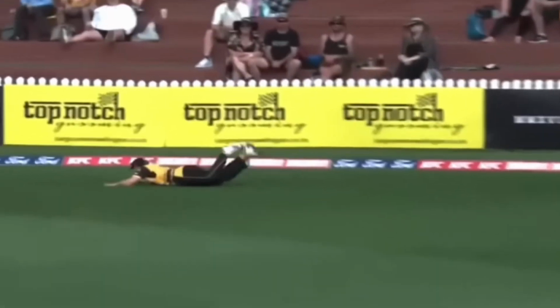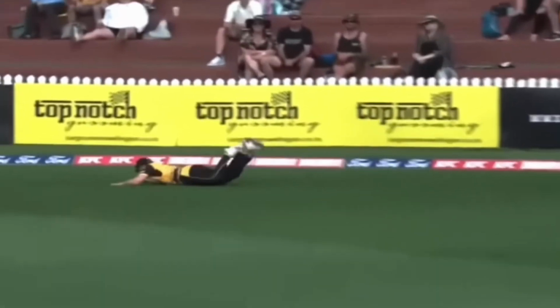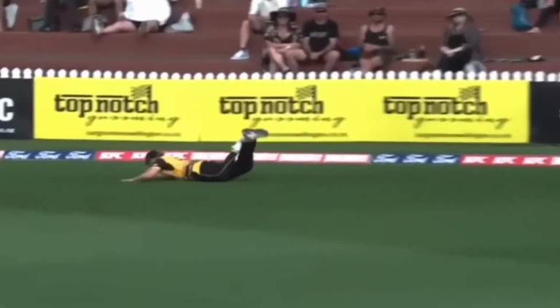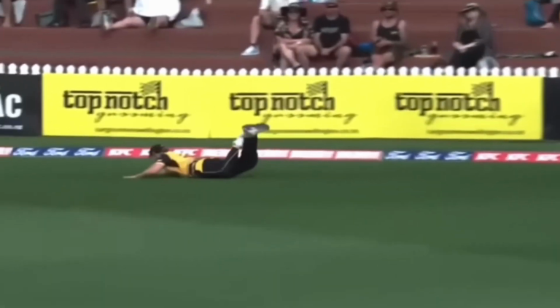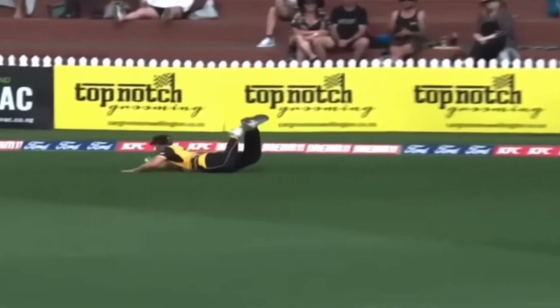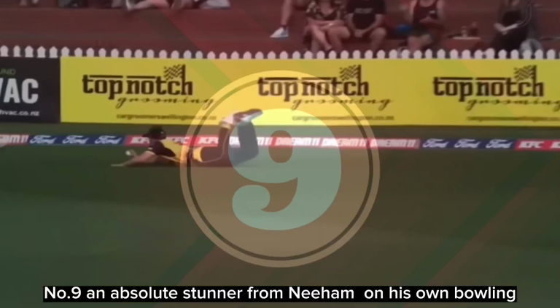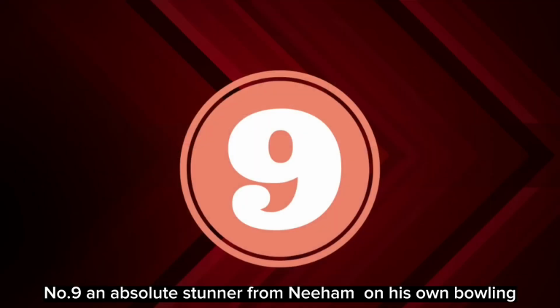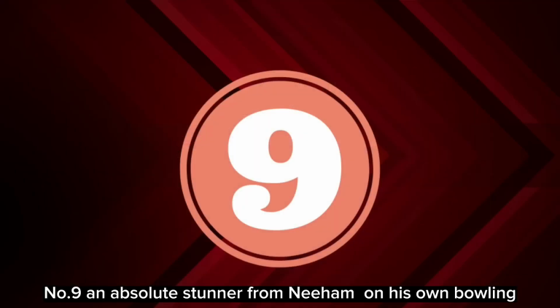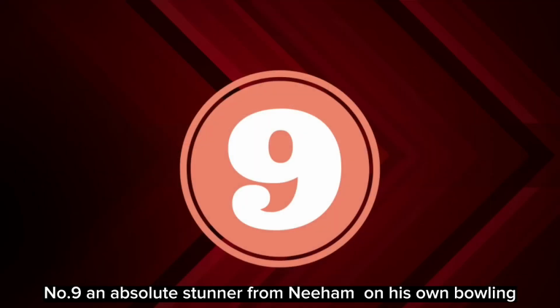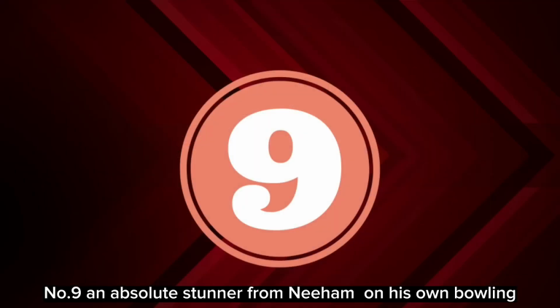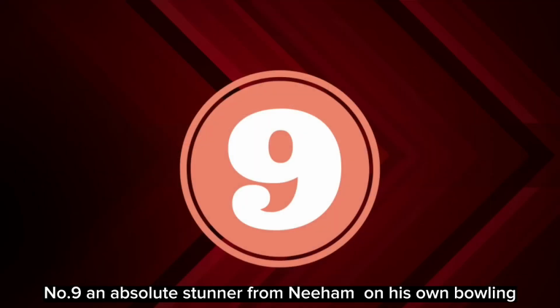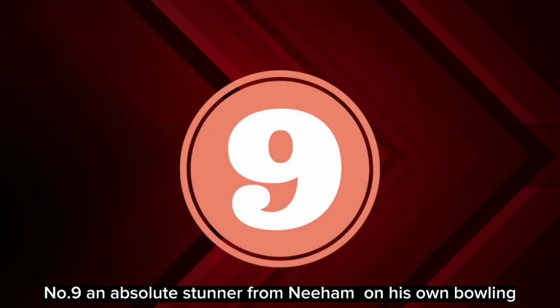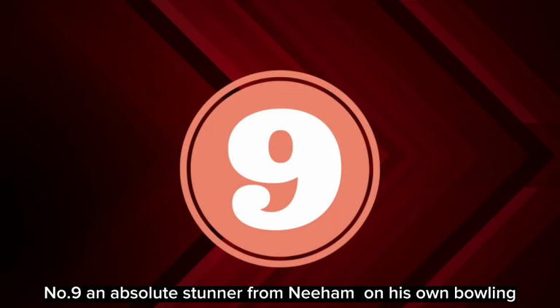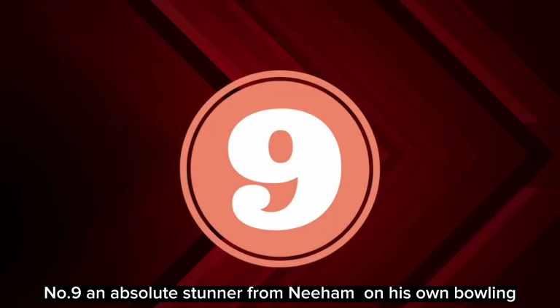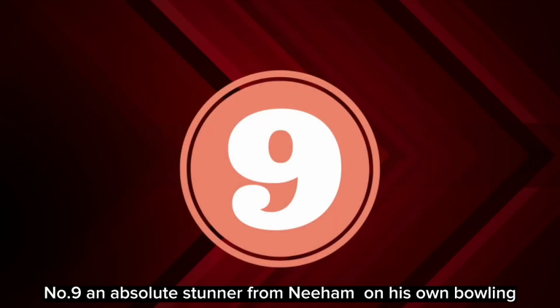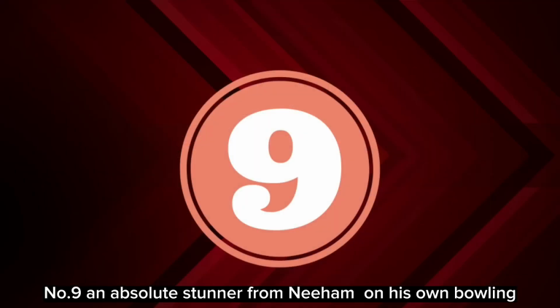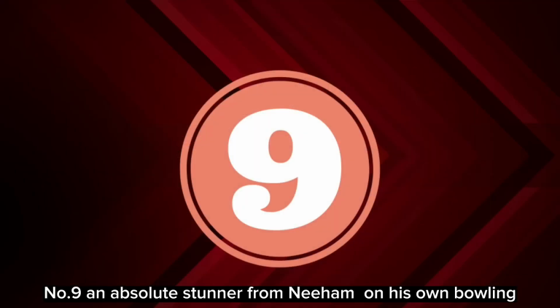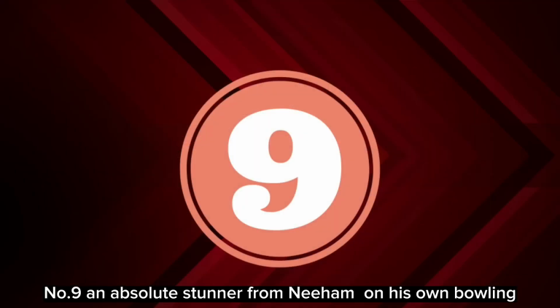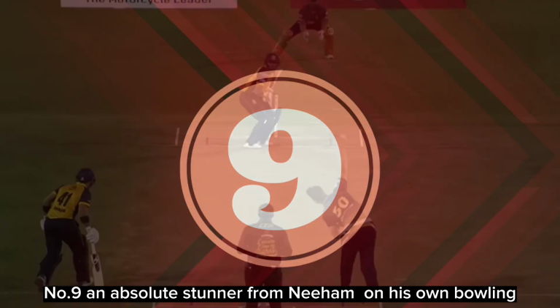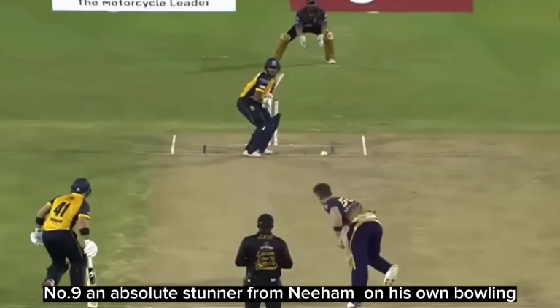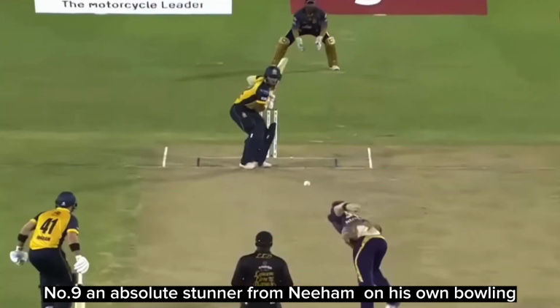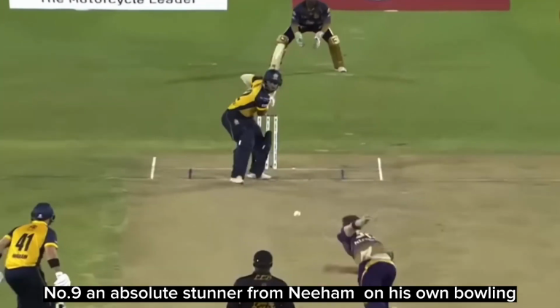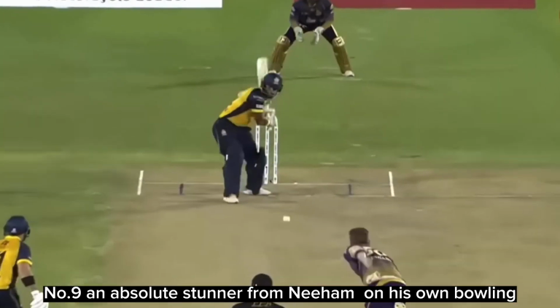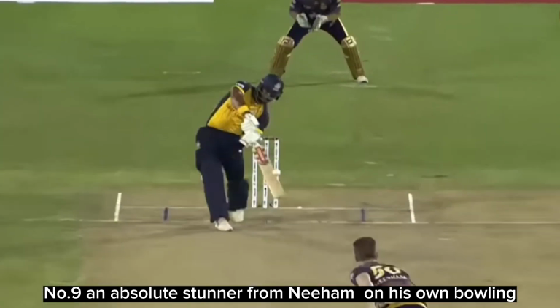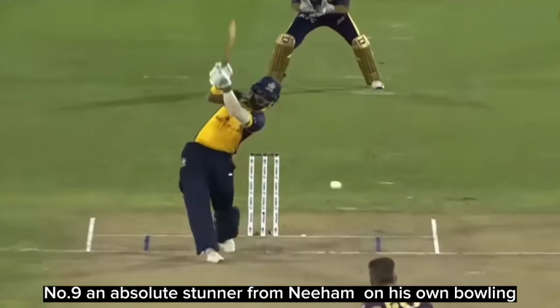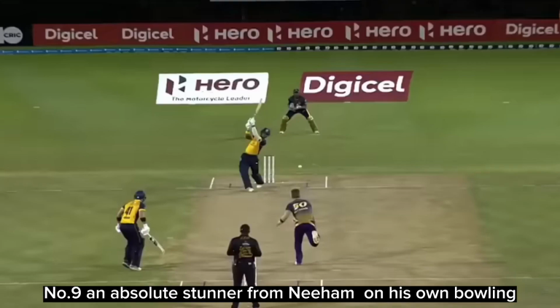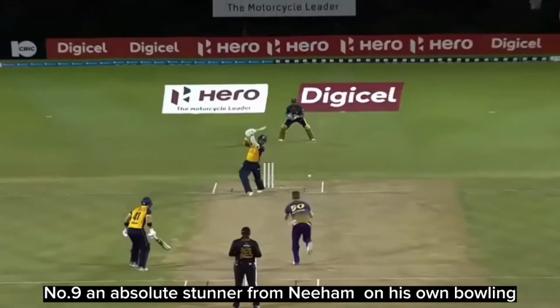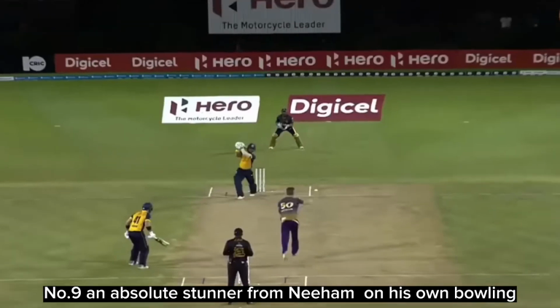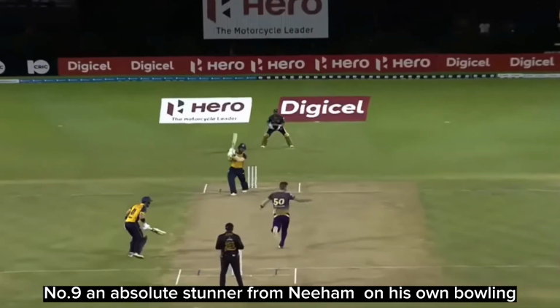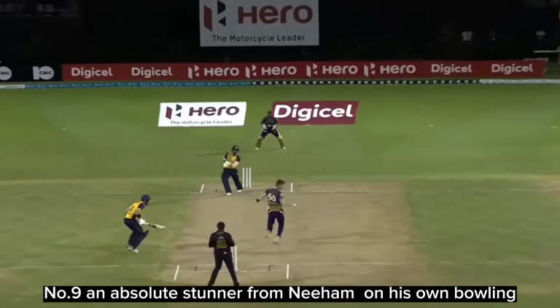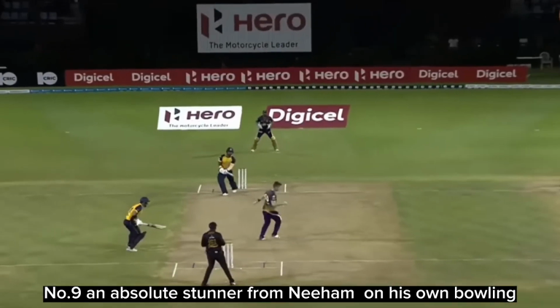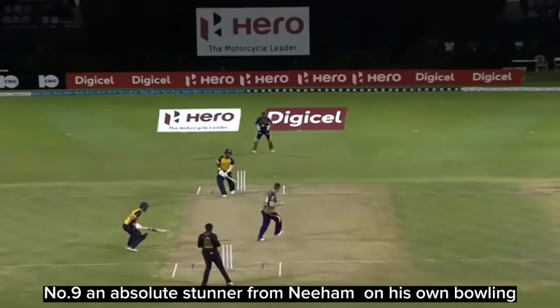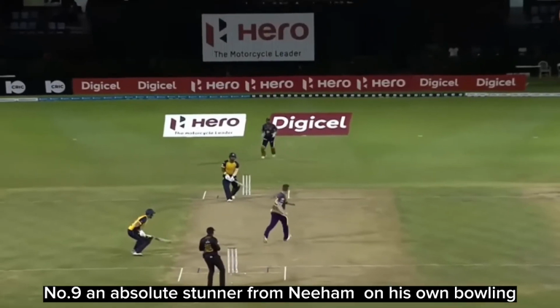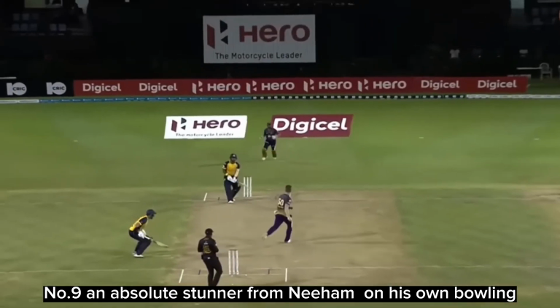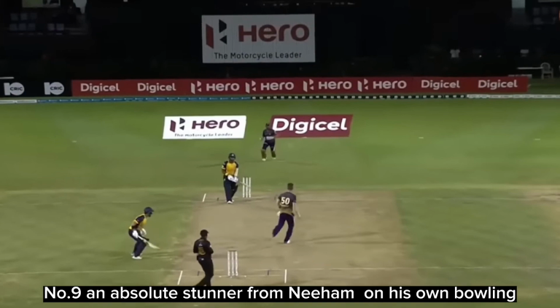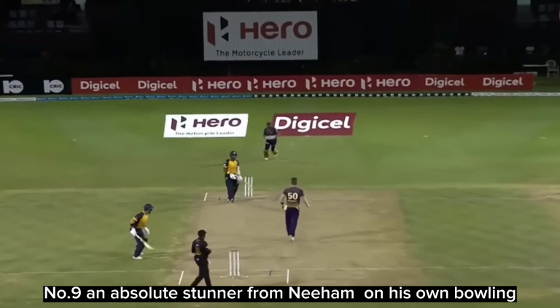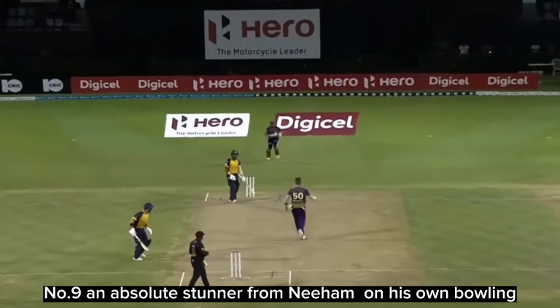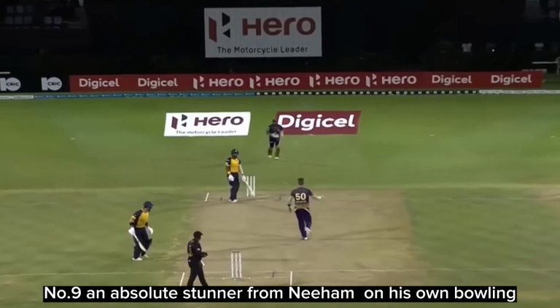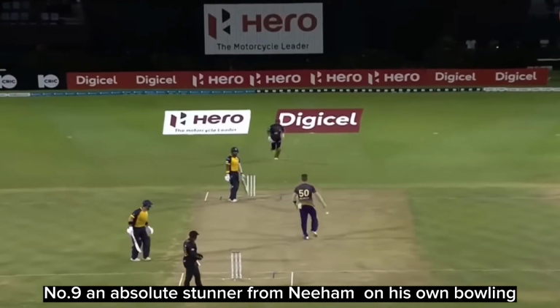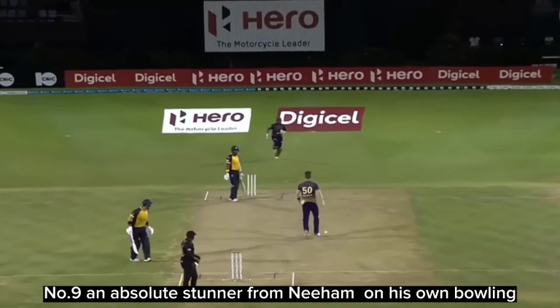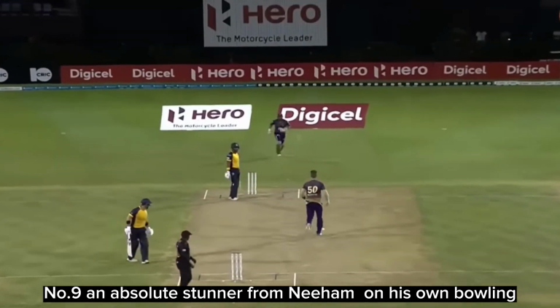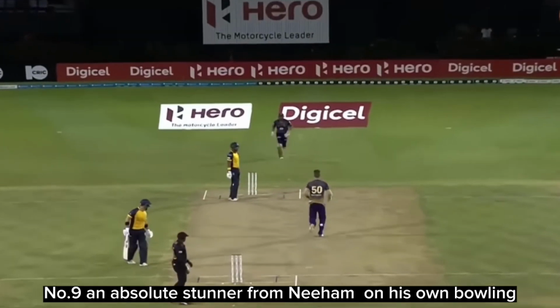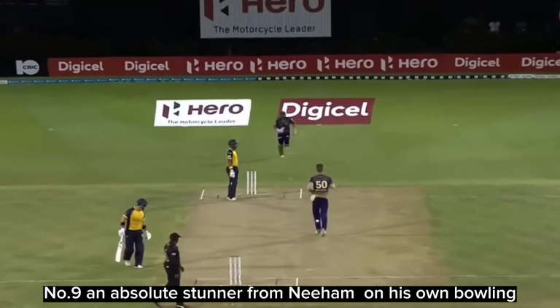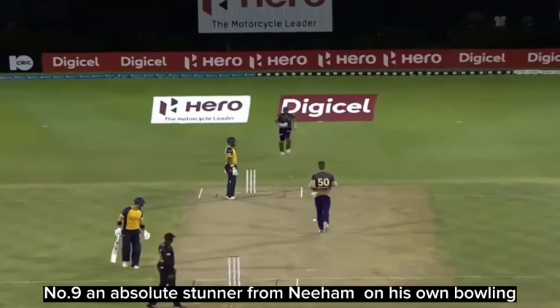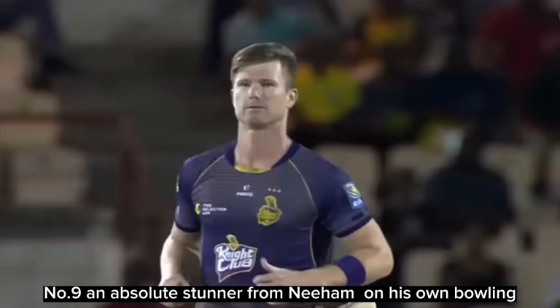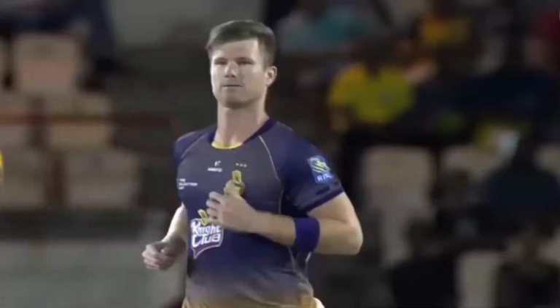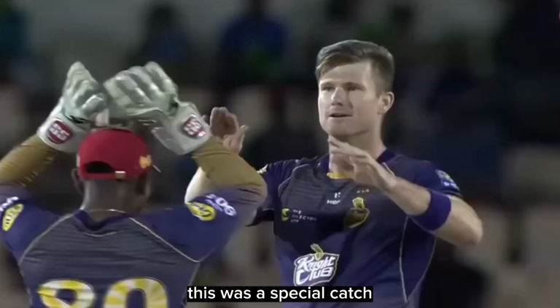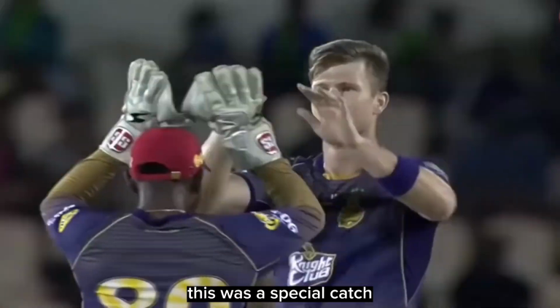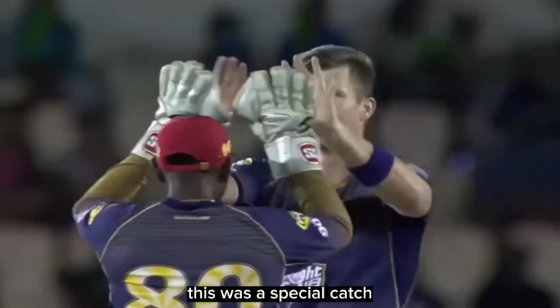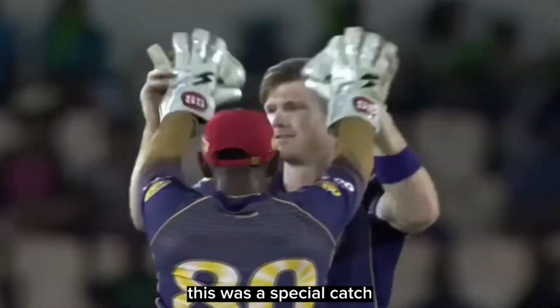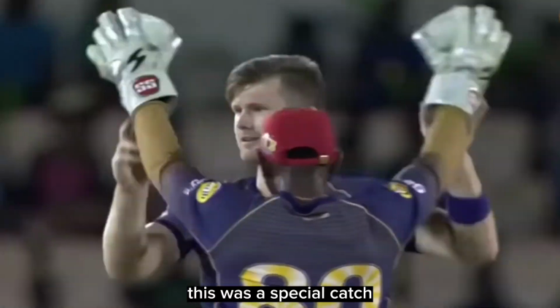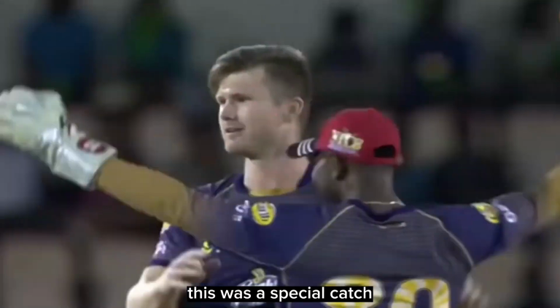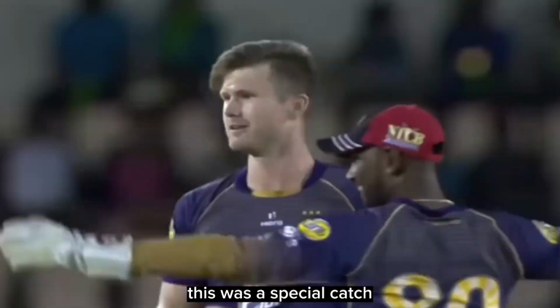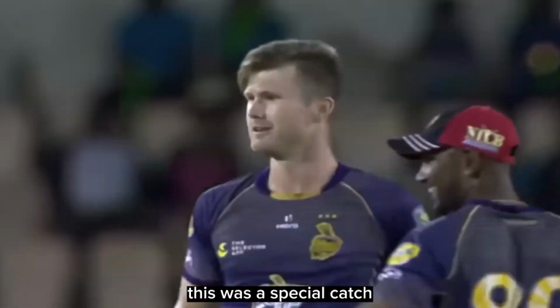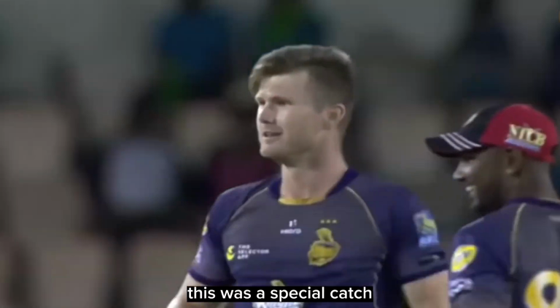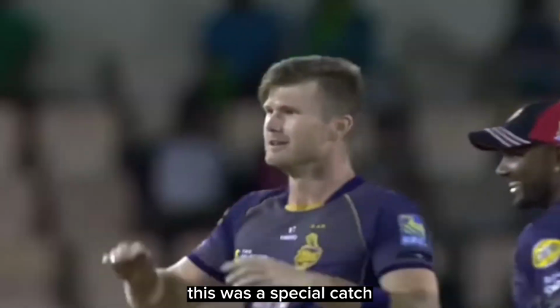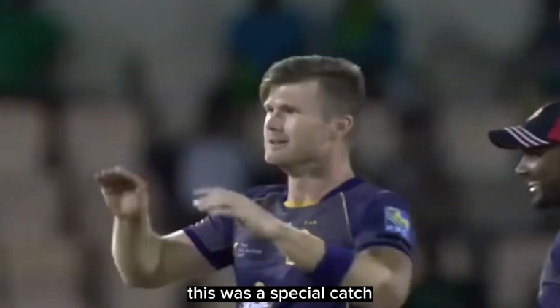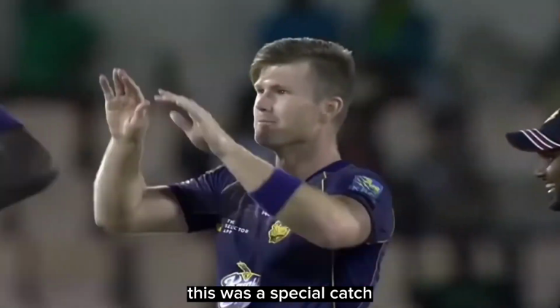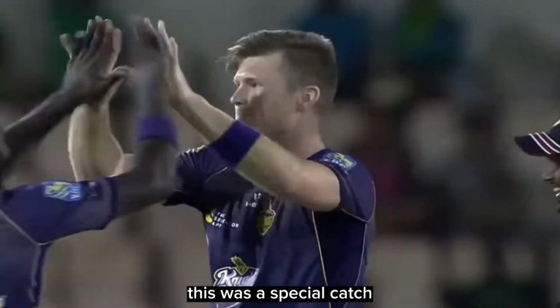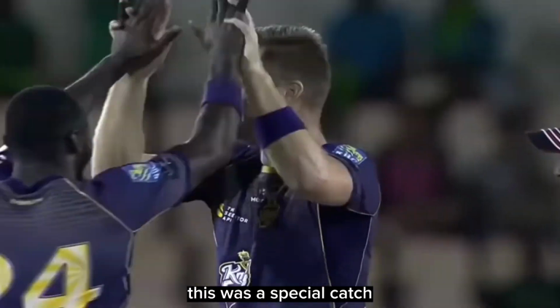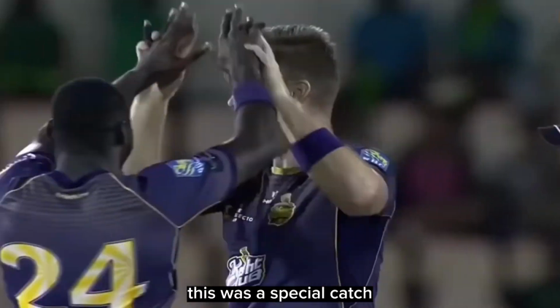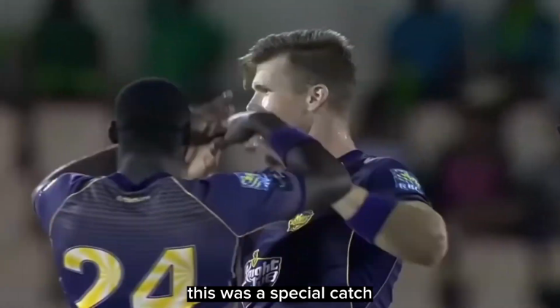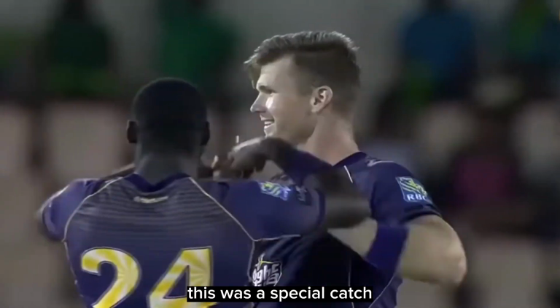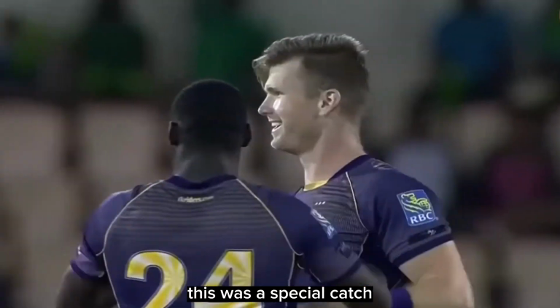Number 9: an absolute stunner from Nisham on his own bowling. This was a special catch.